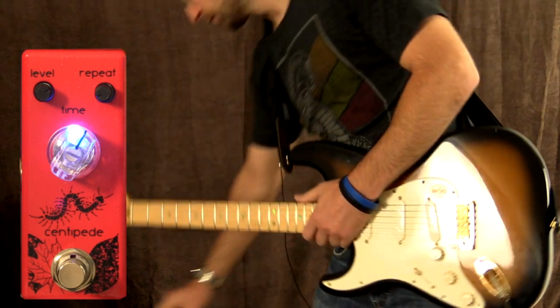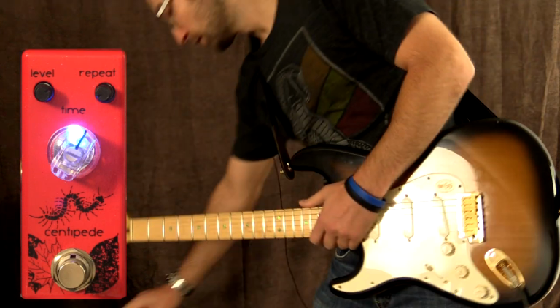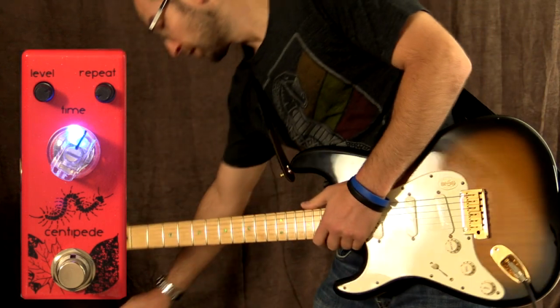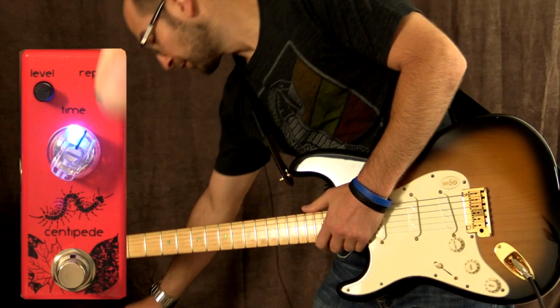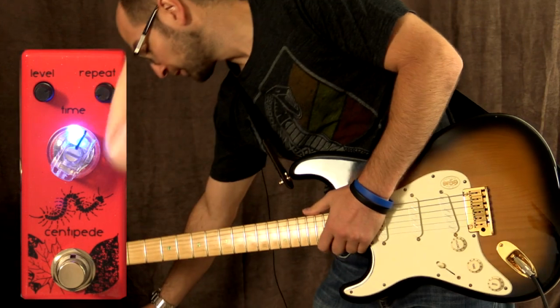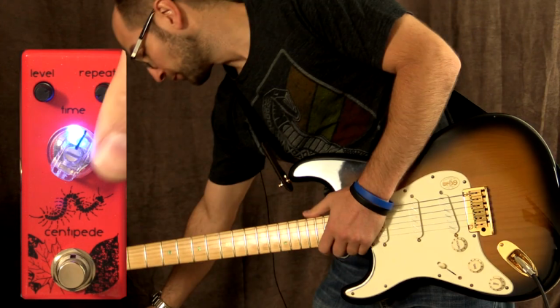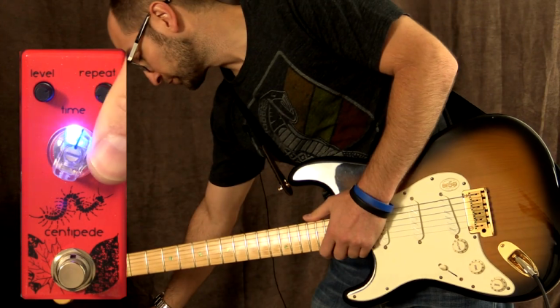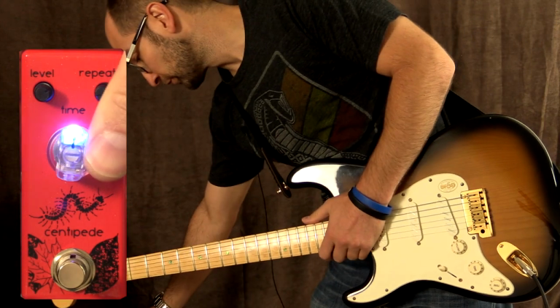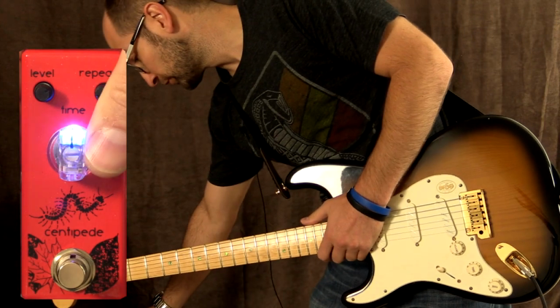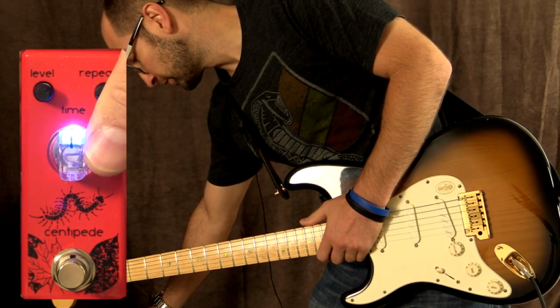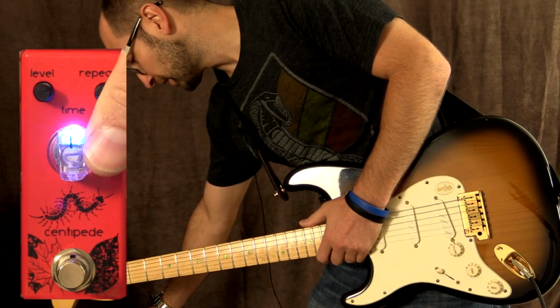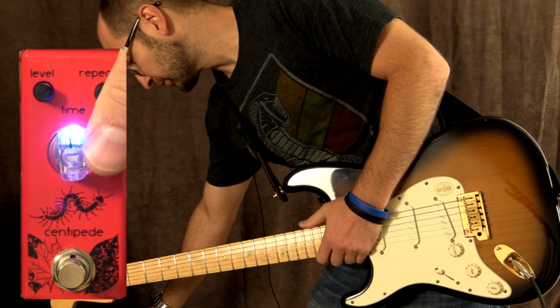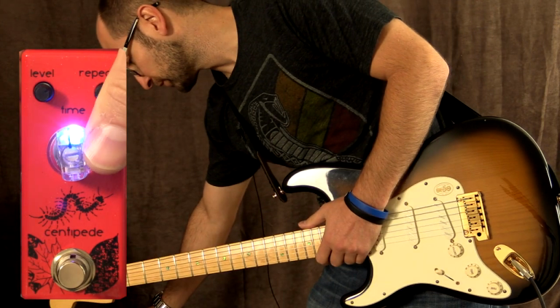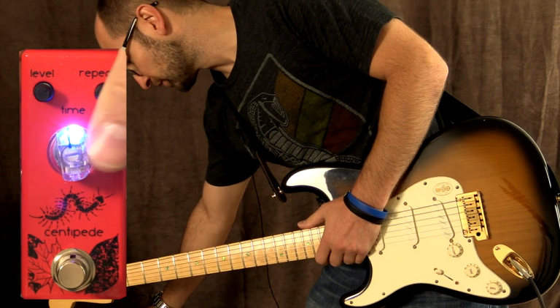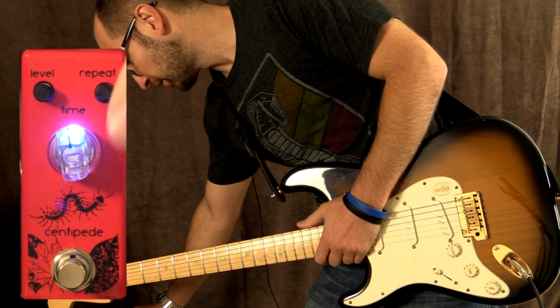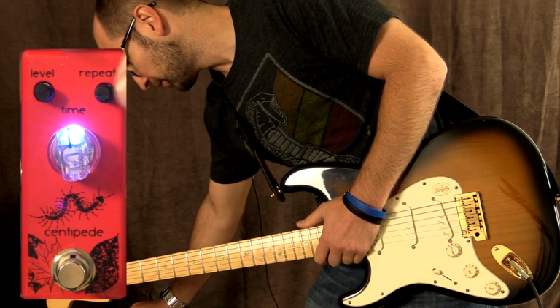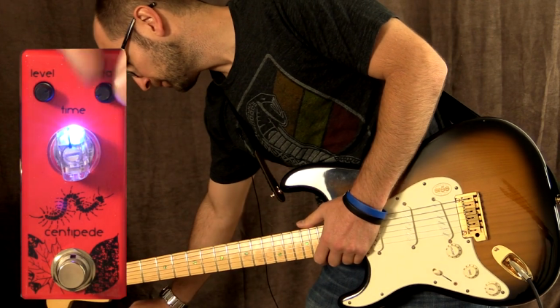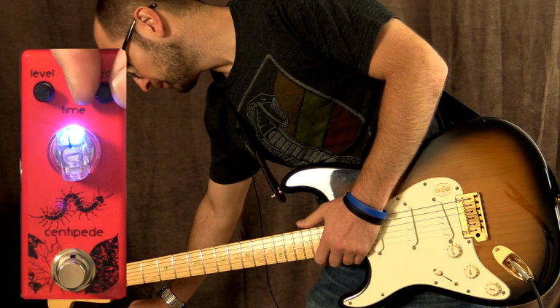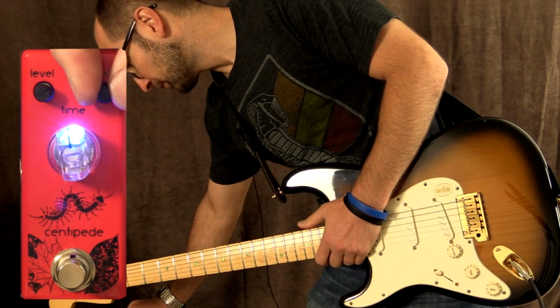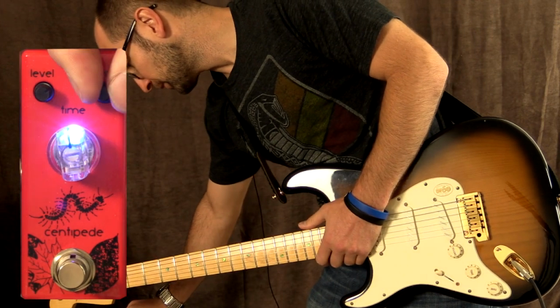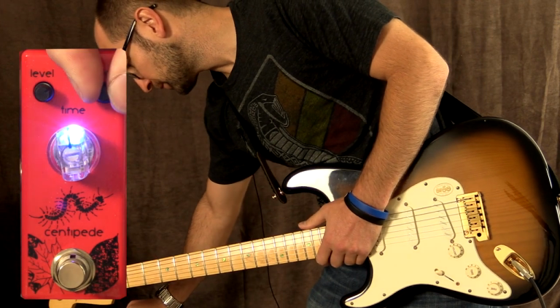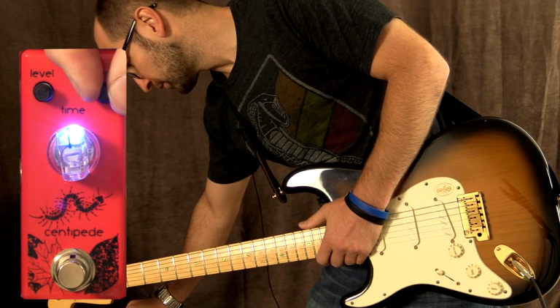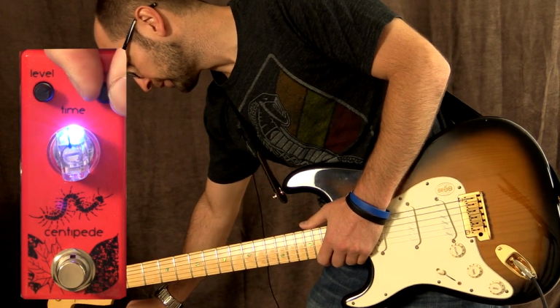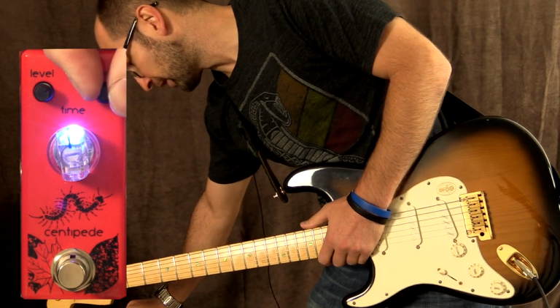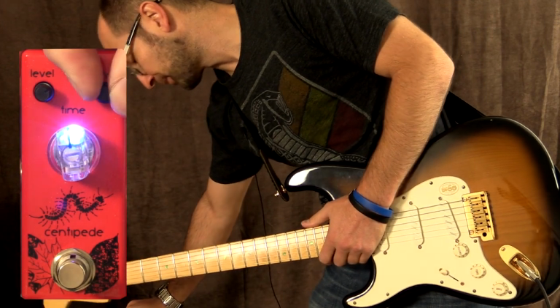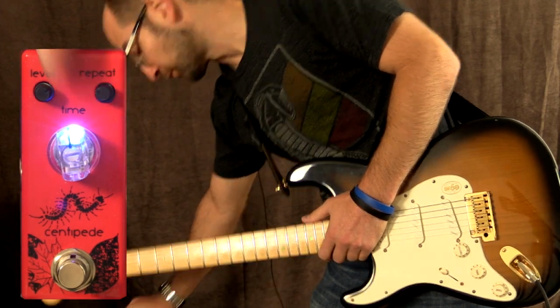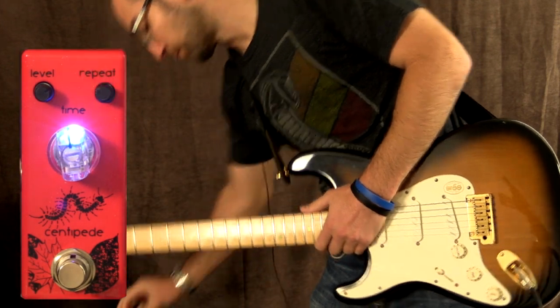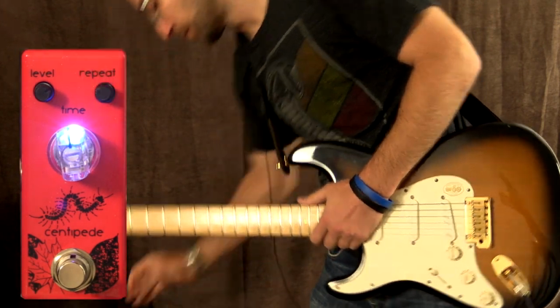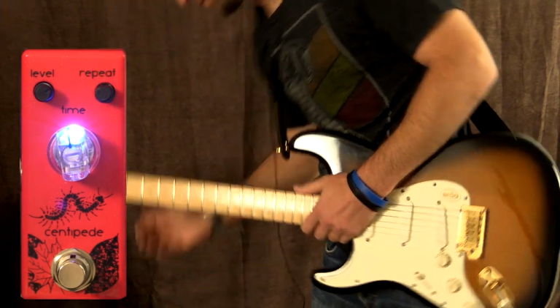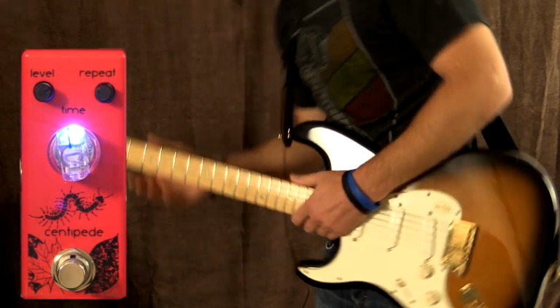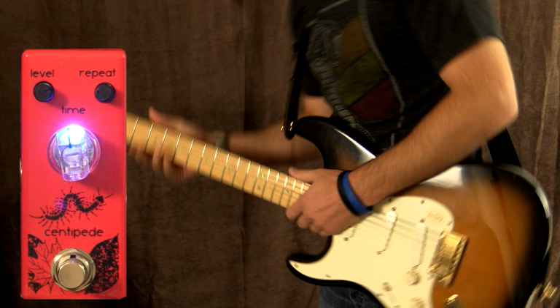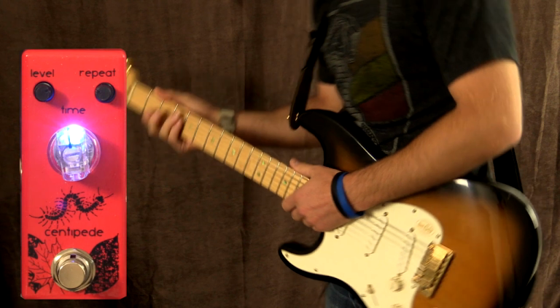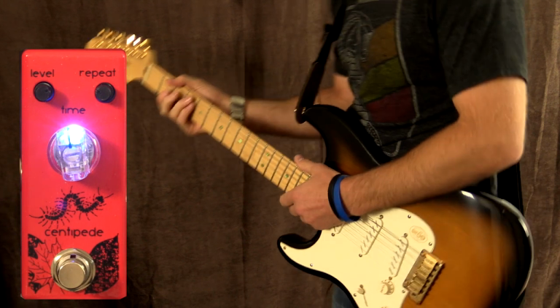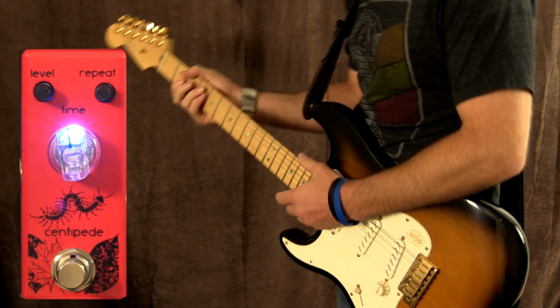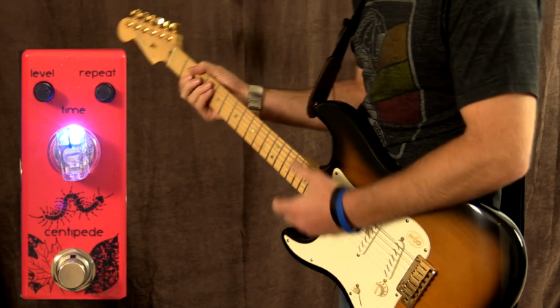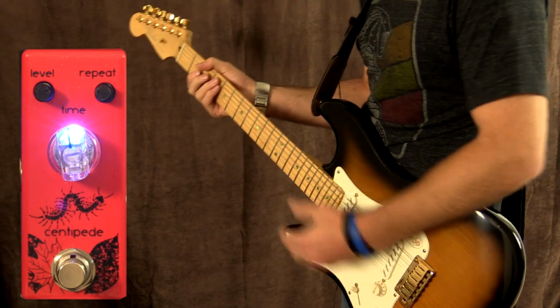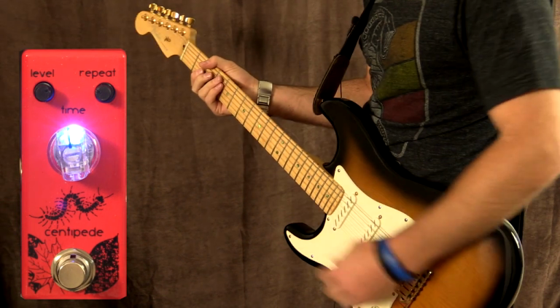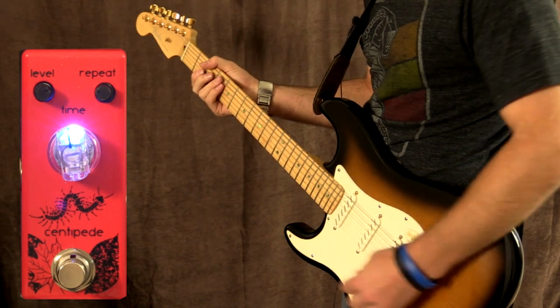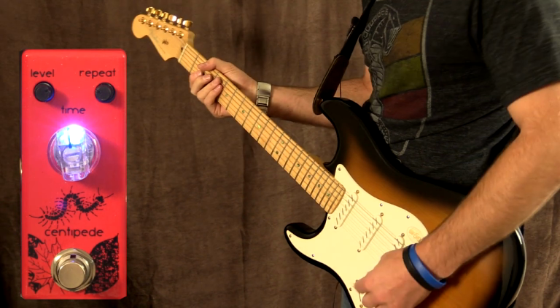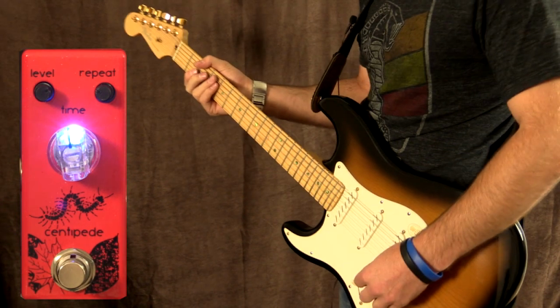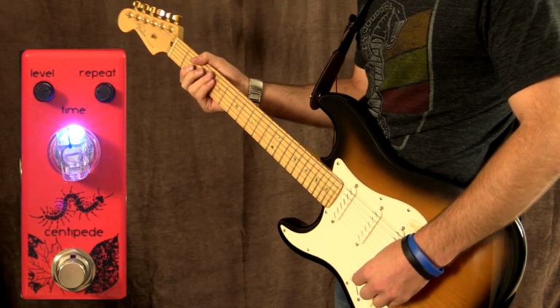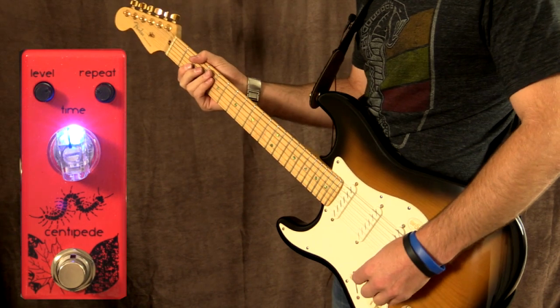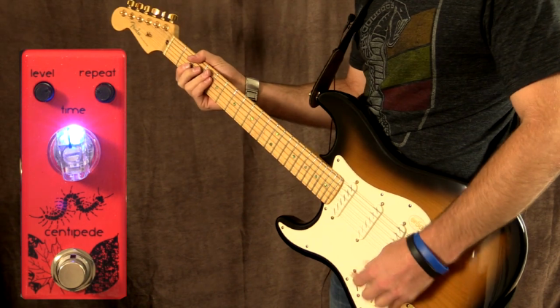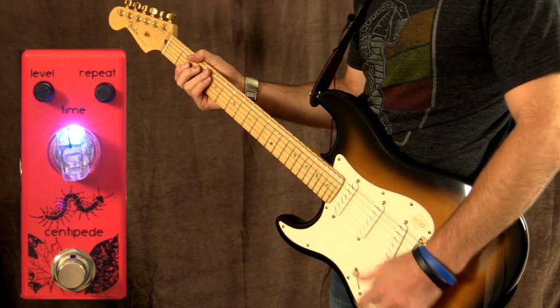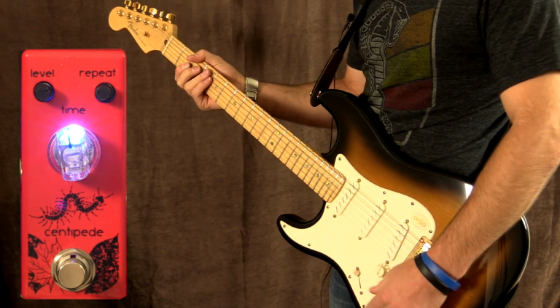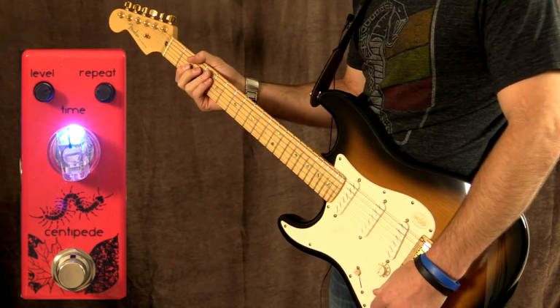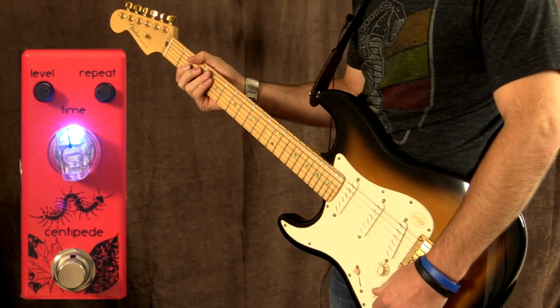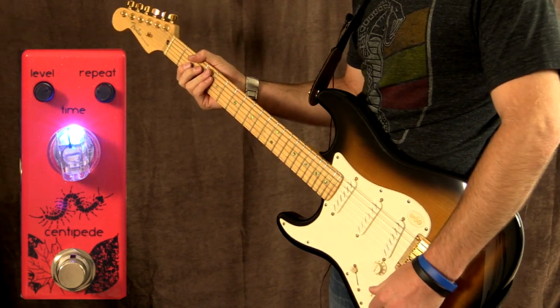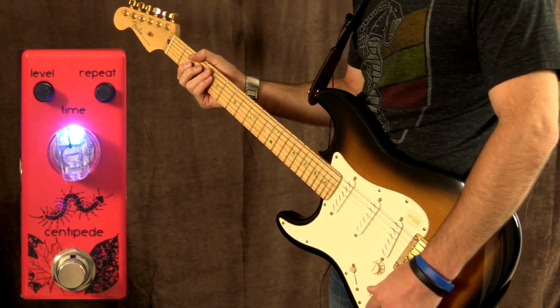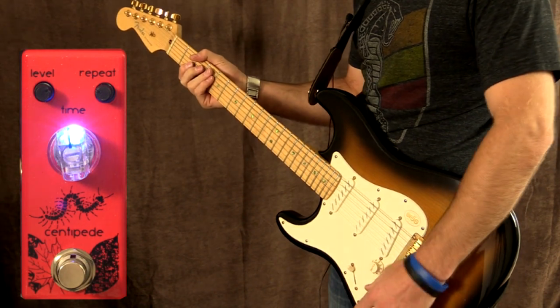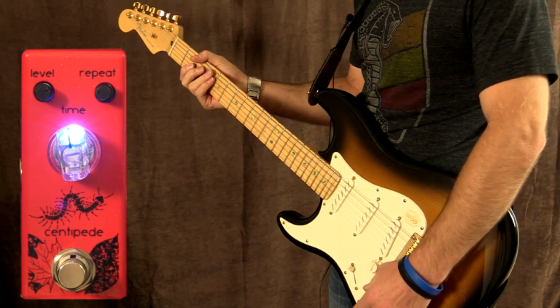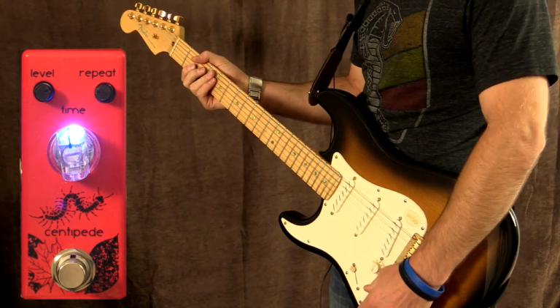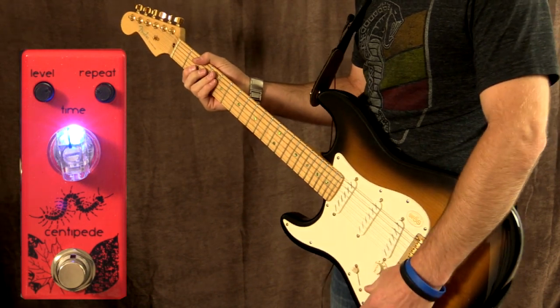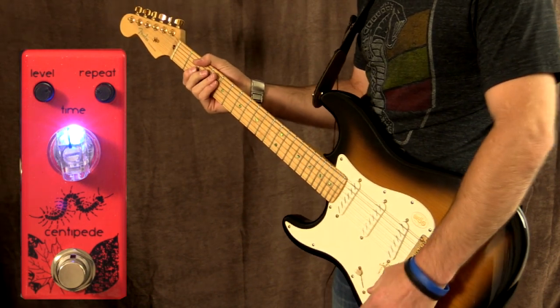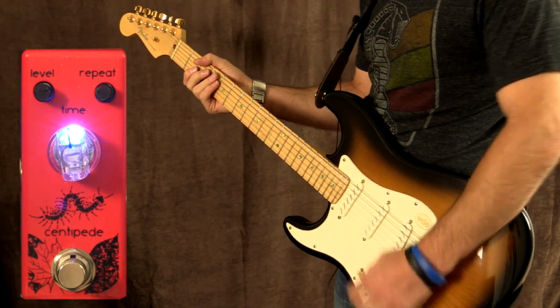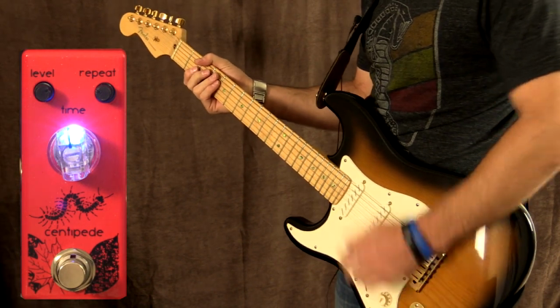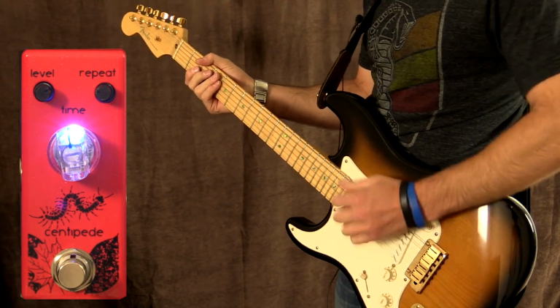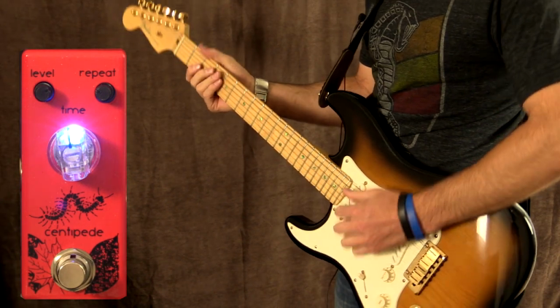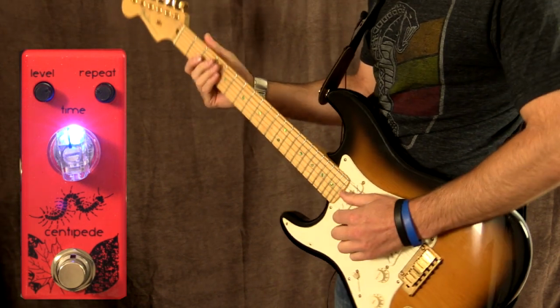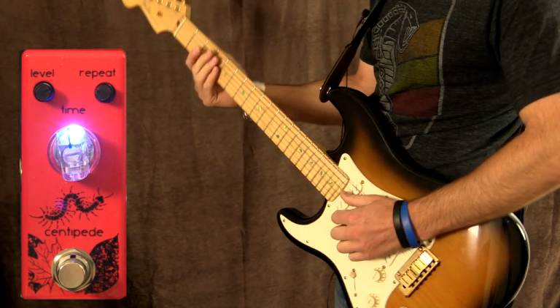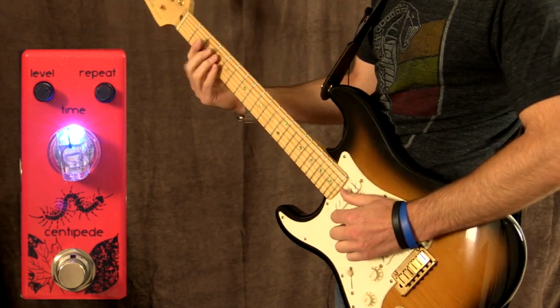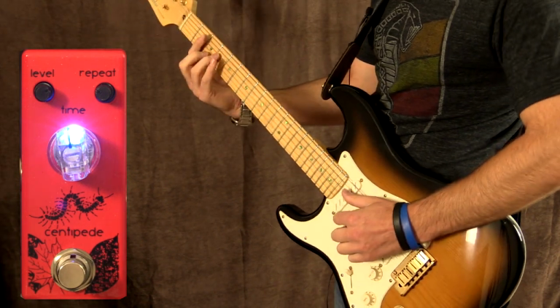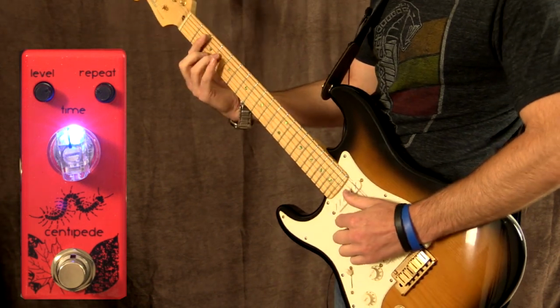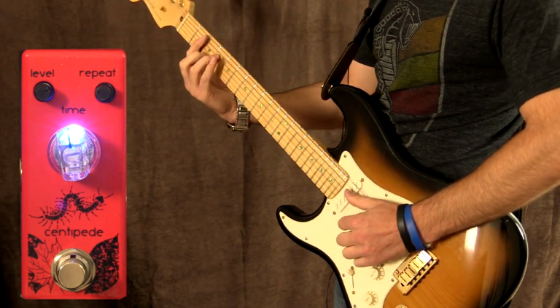I think if we turn down the time and turn up the repeats a little bit, we're going to hear some really cool stuff going on with that chord progression. Let's try this.